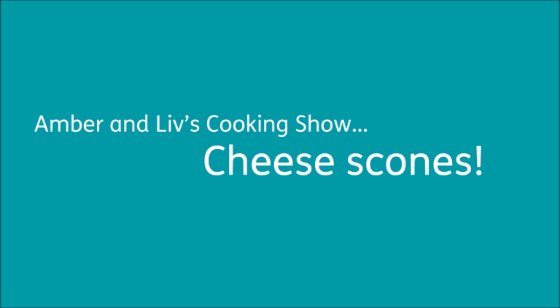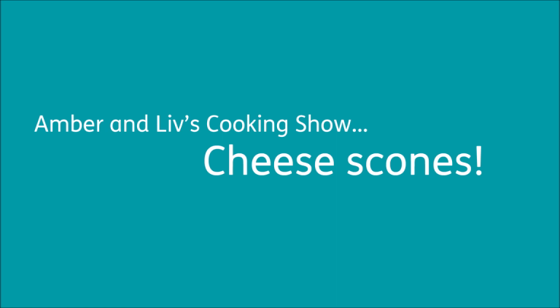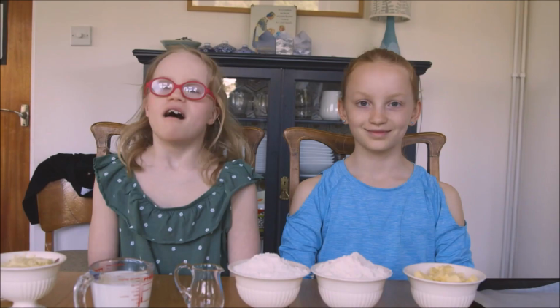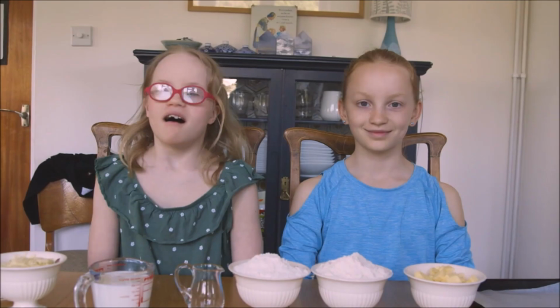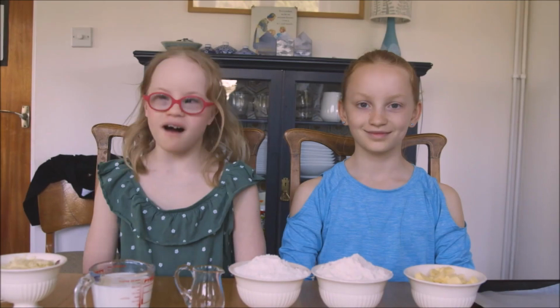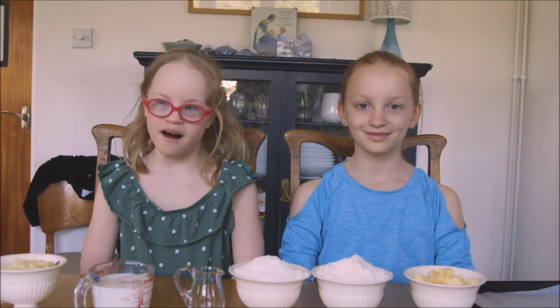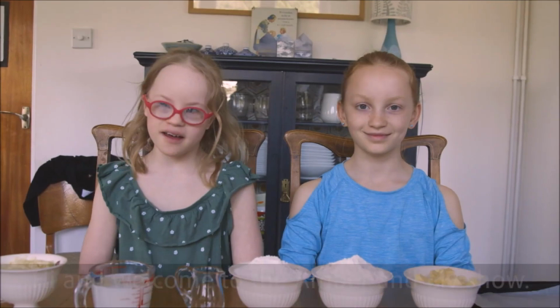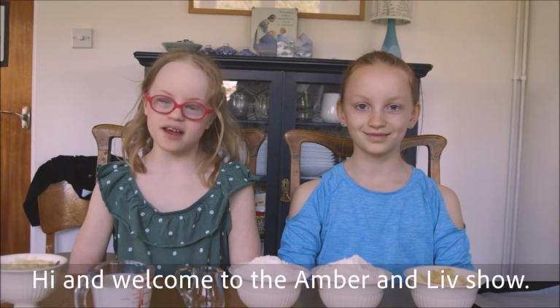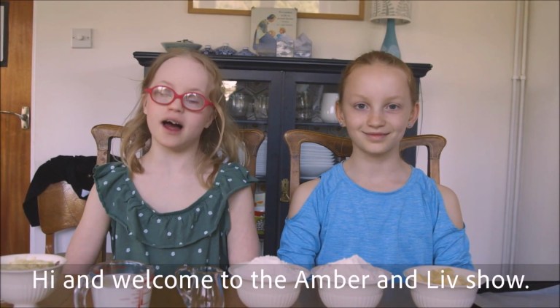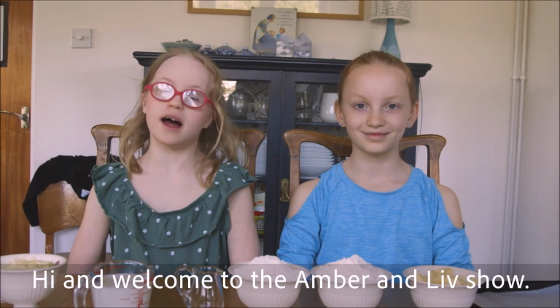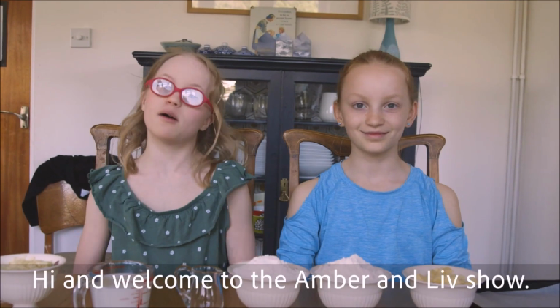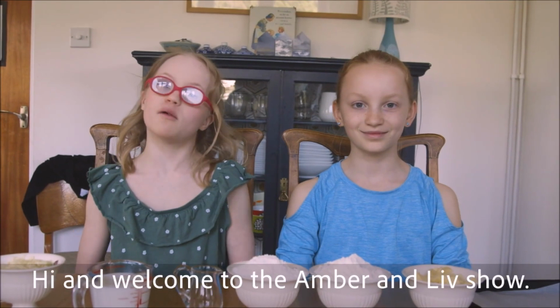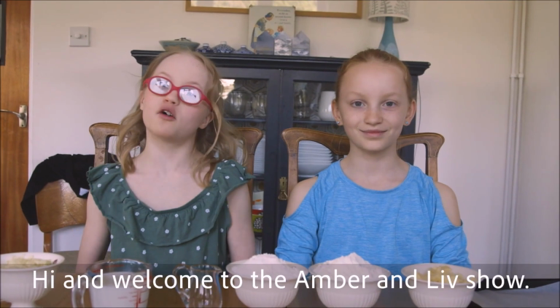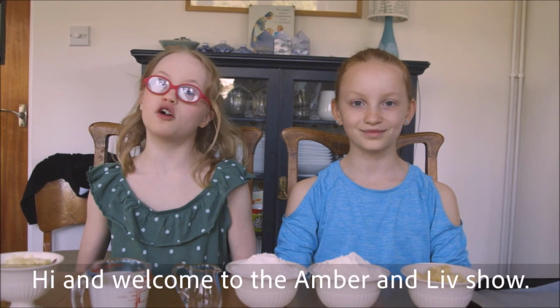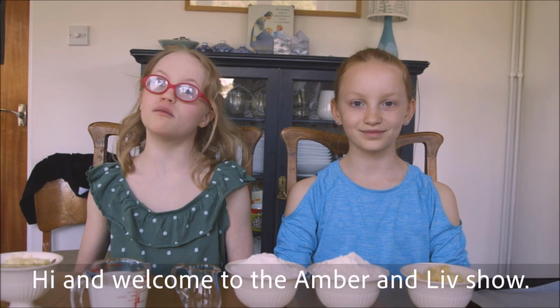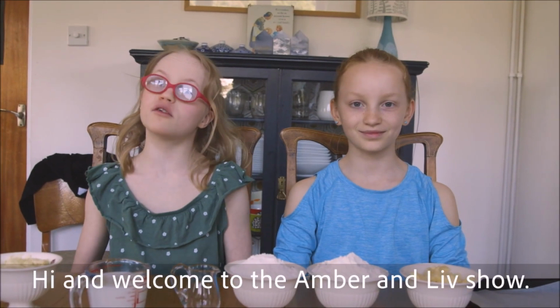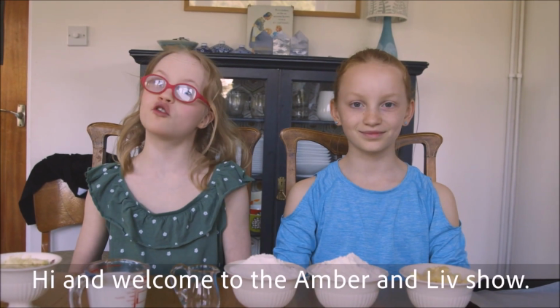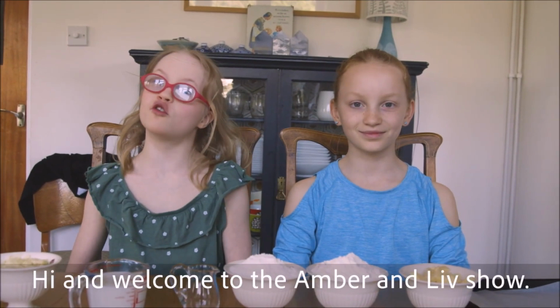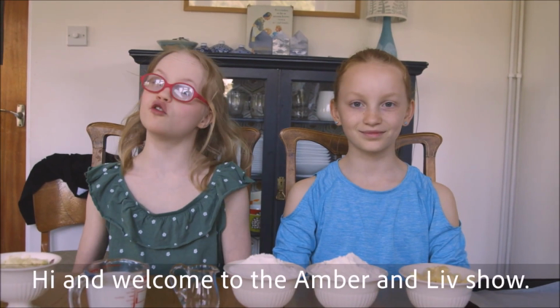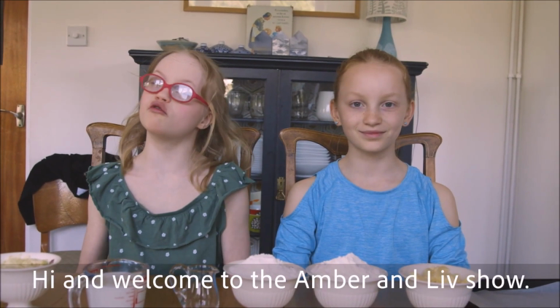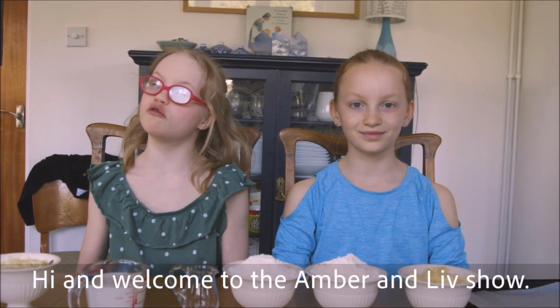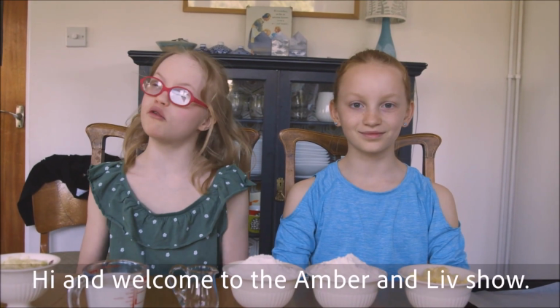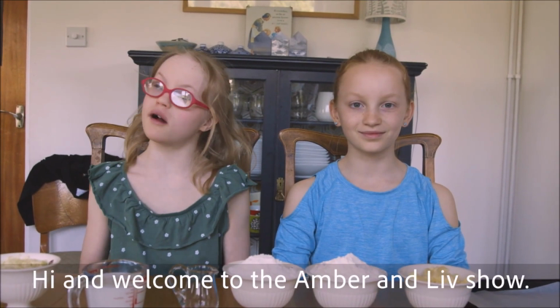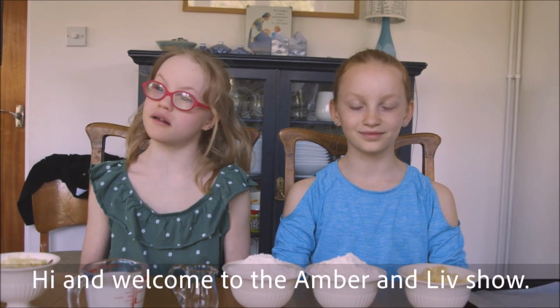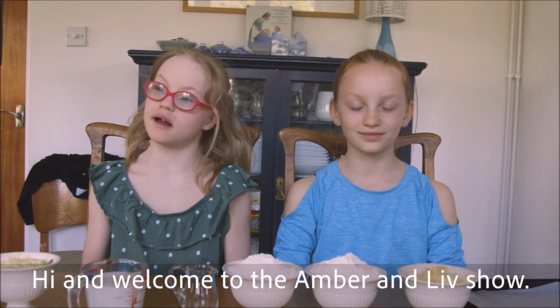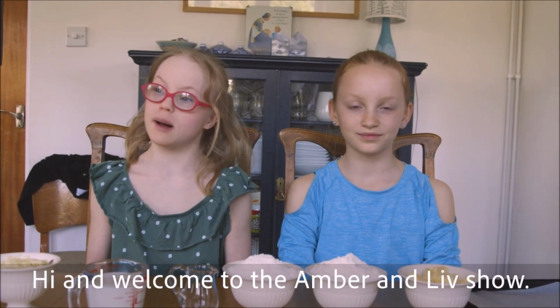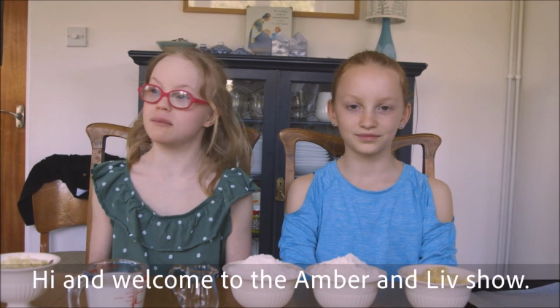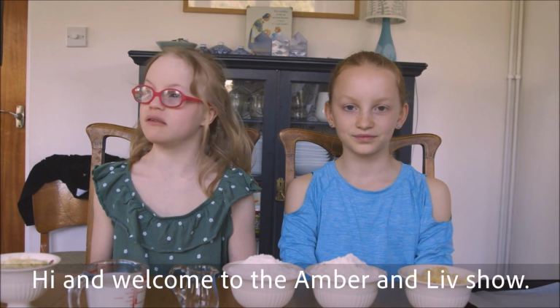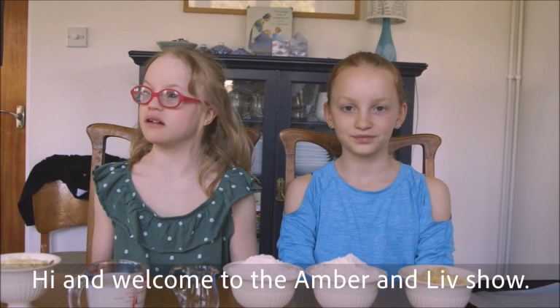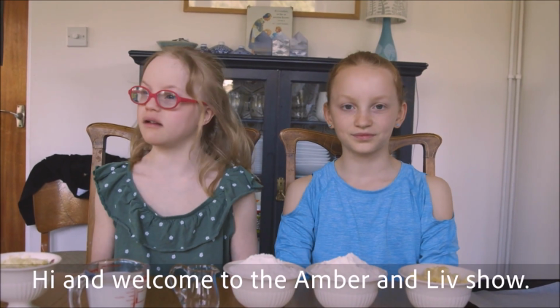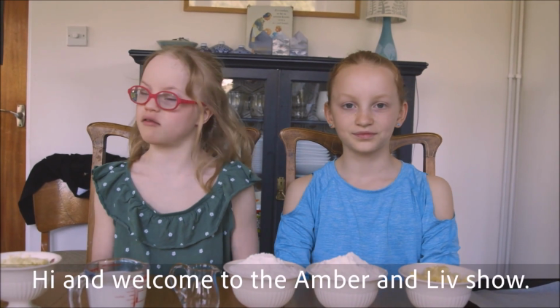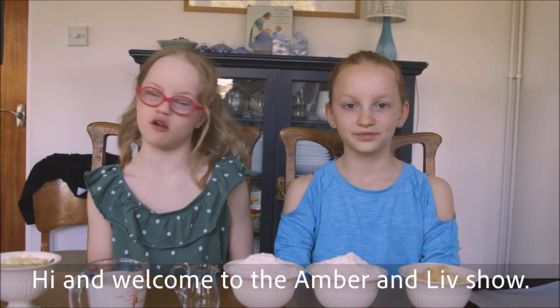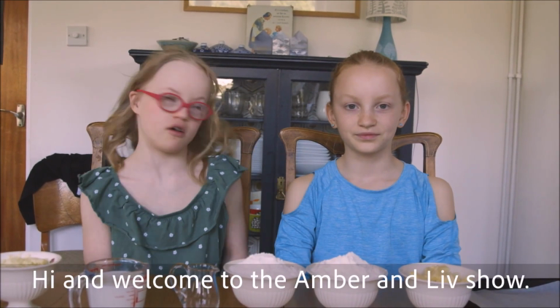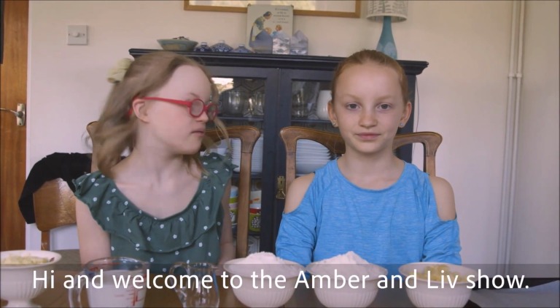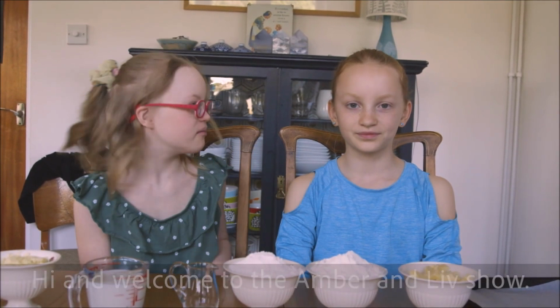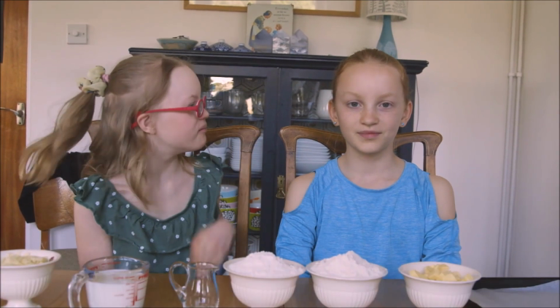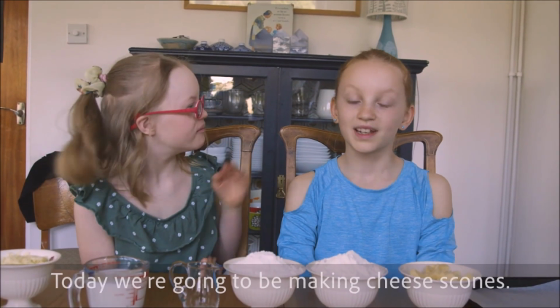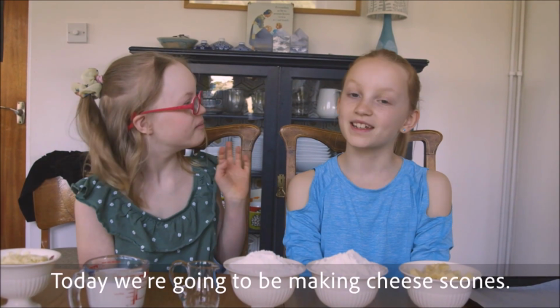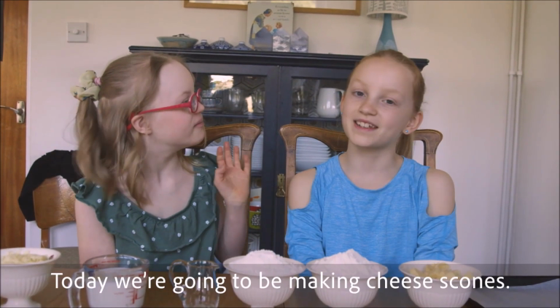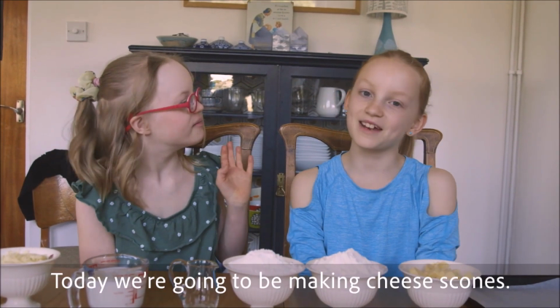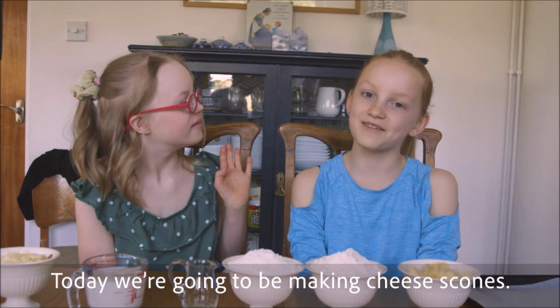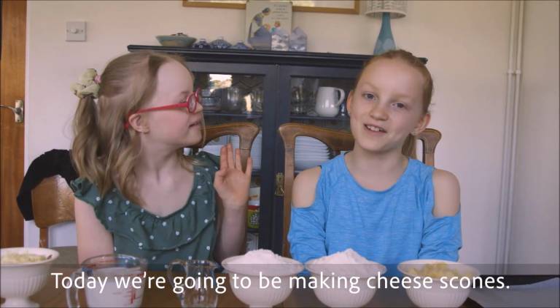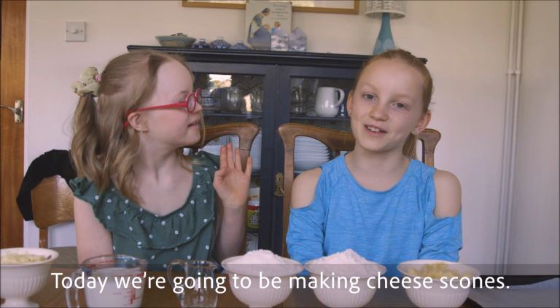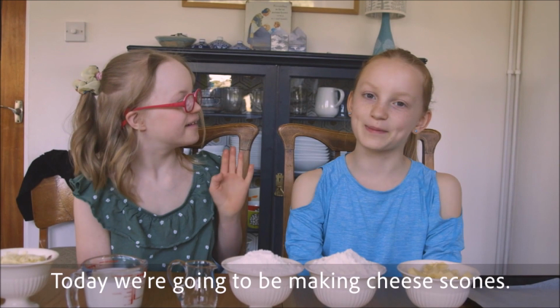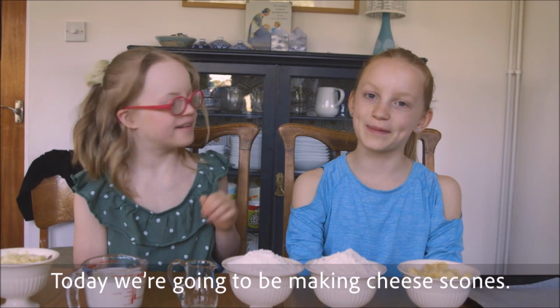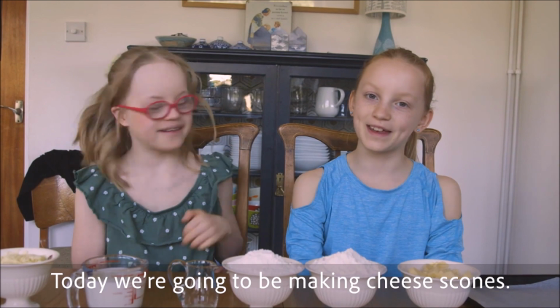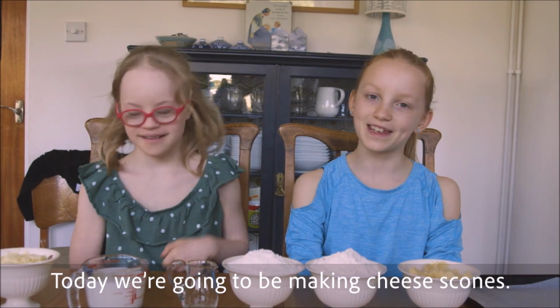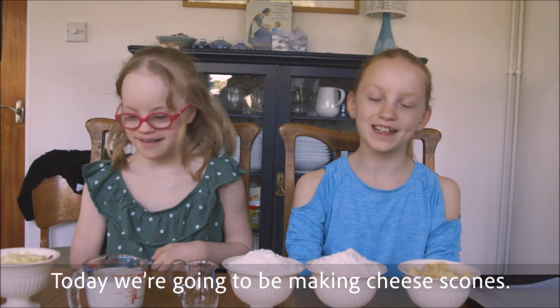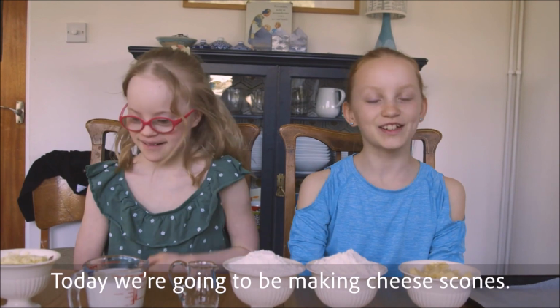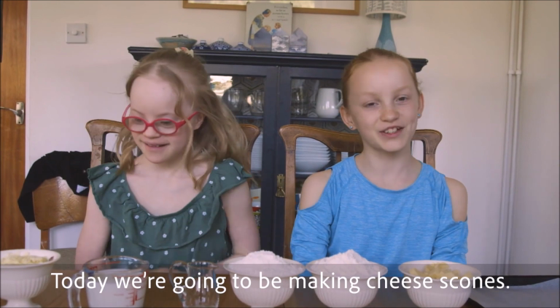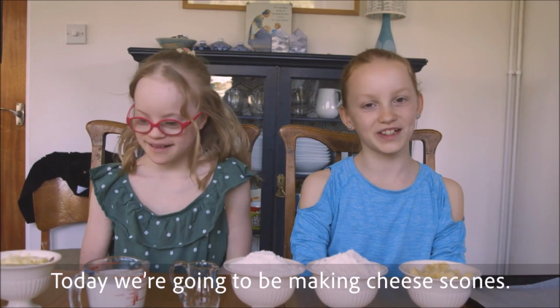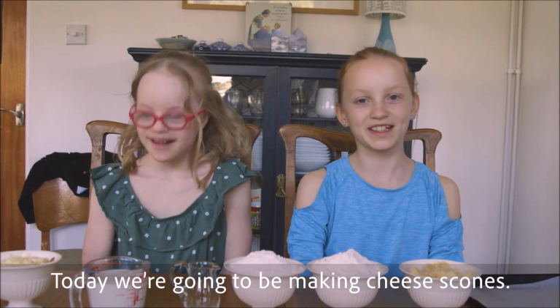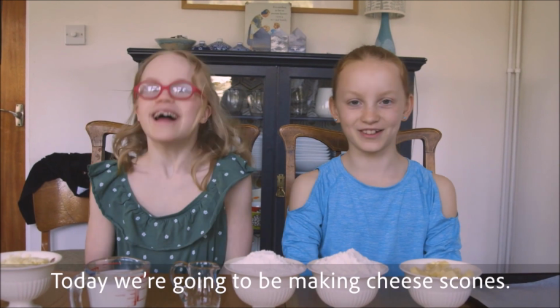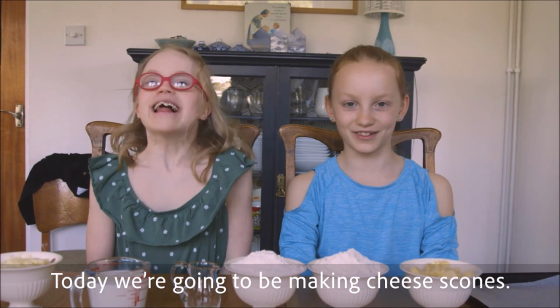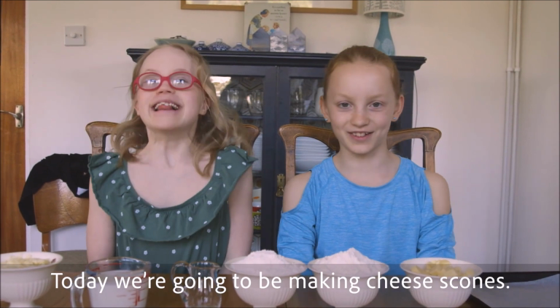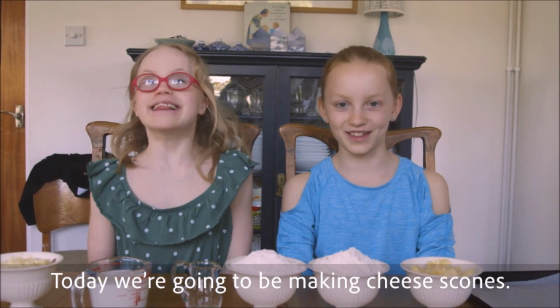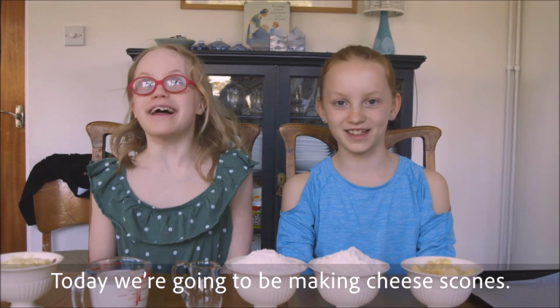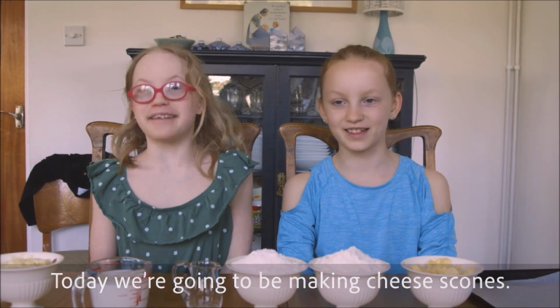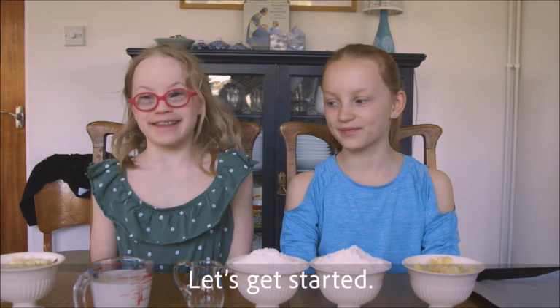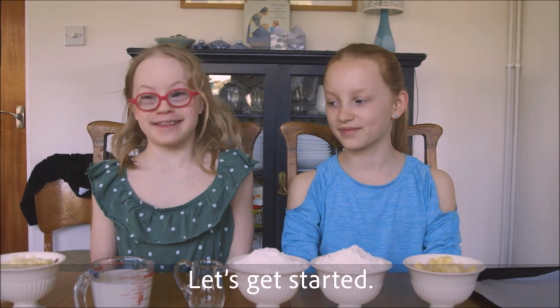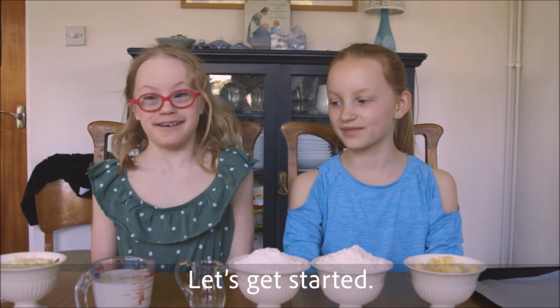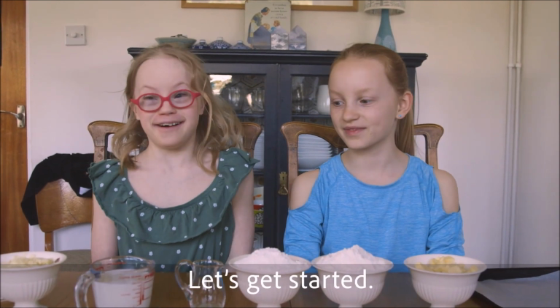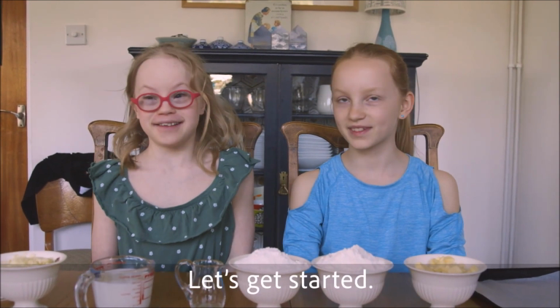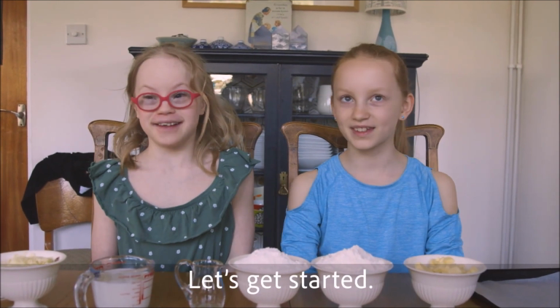Hi and welcome to Ambition. Today we're going to be making cheese scones. Let's get started.